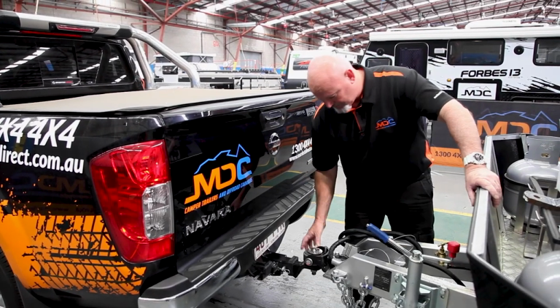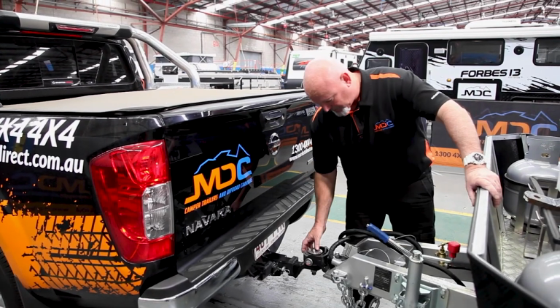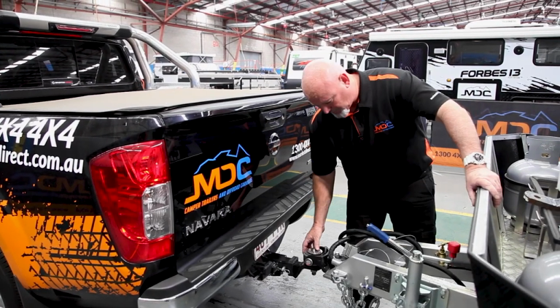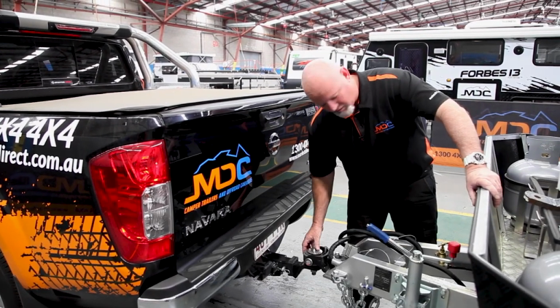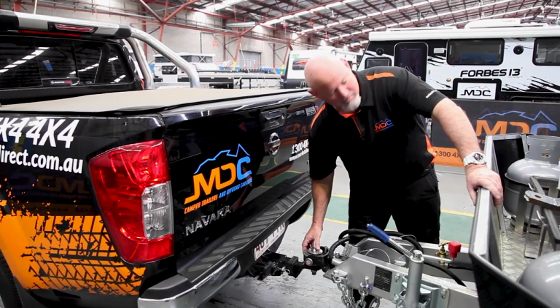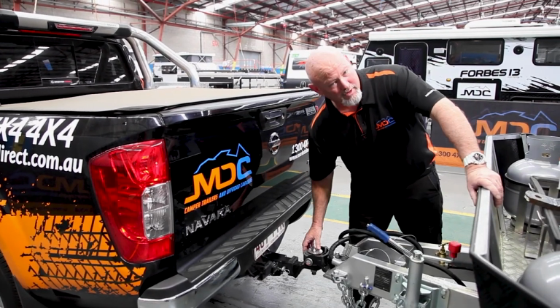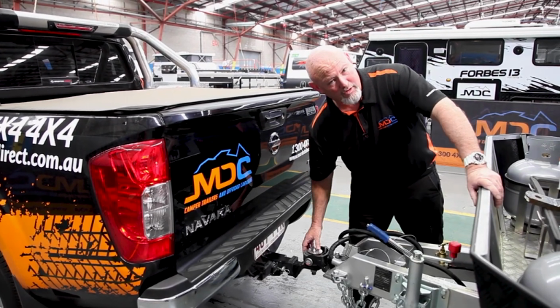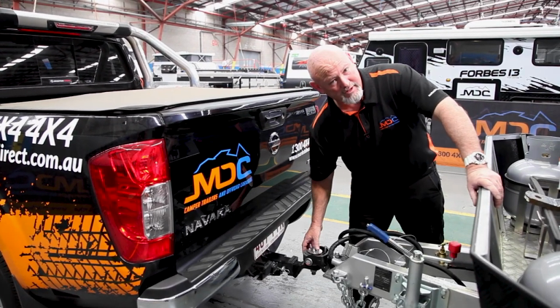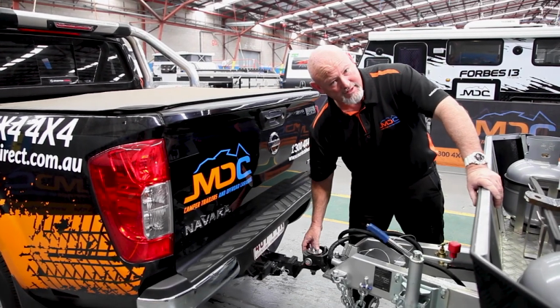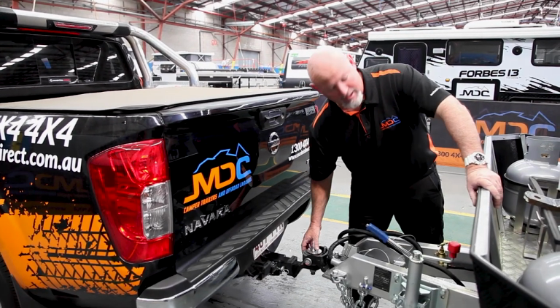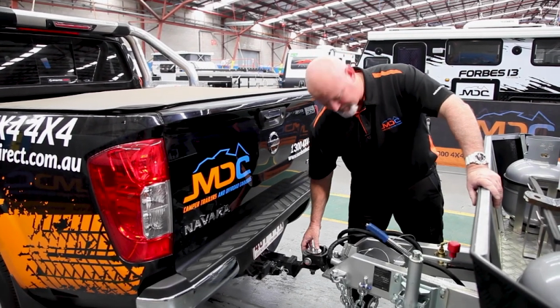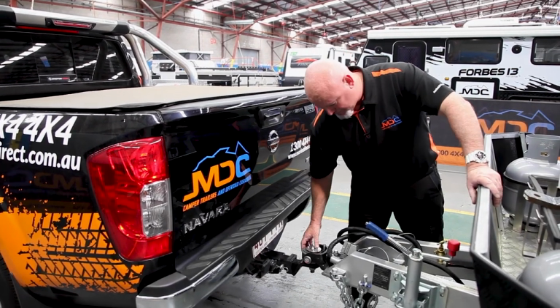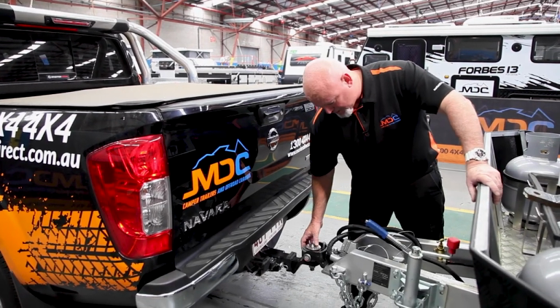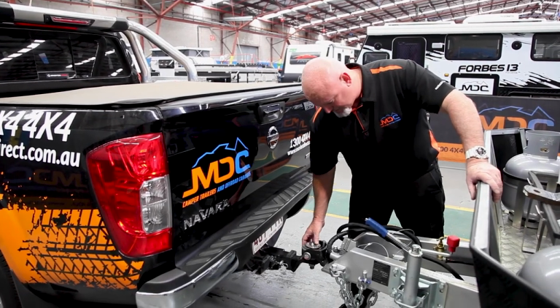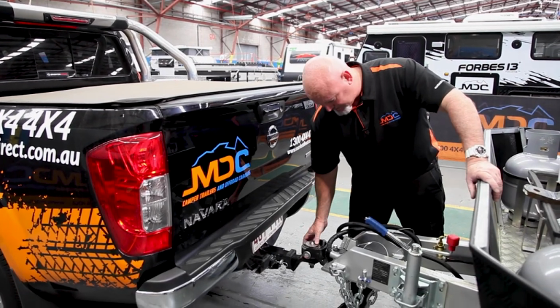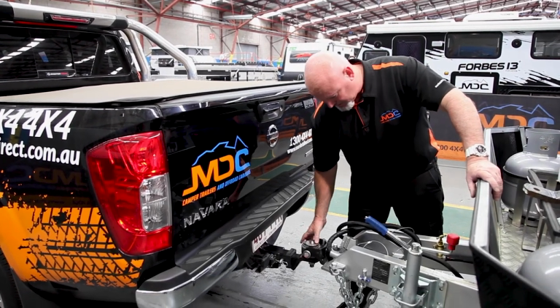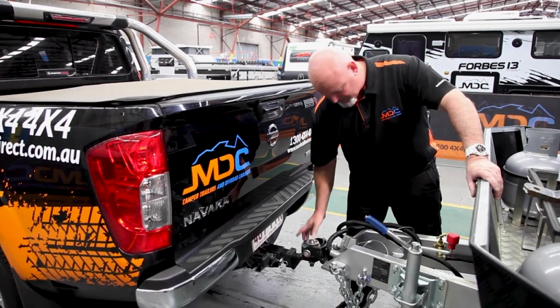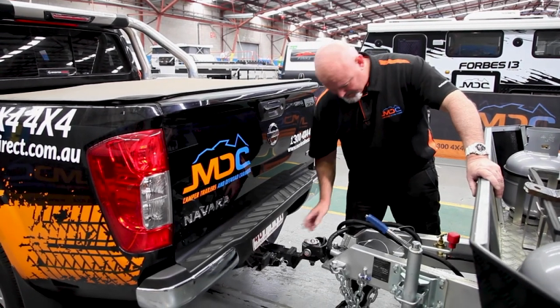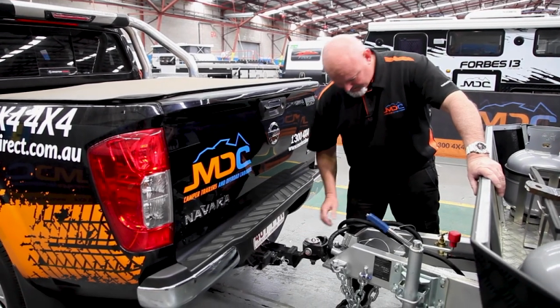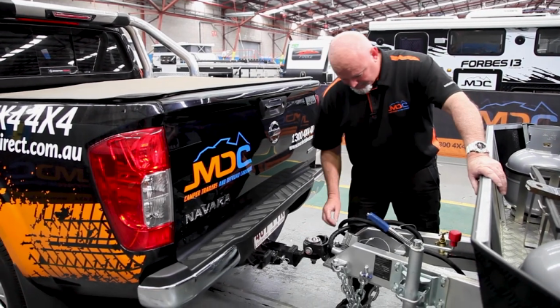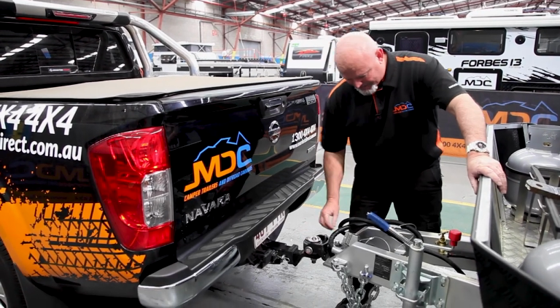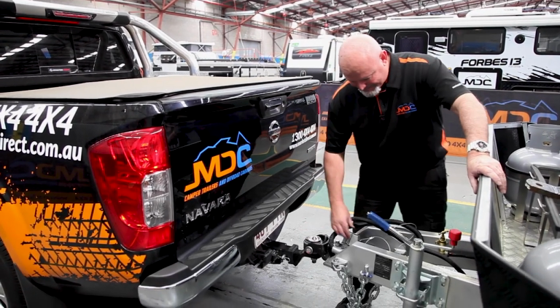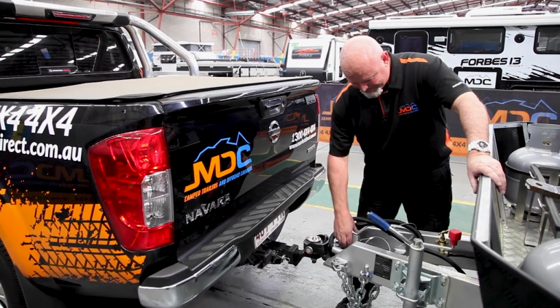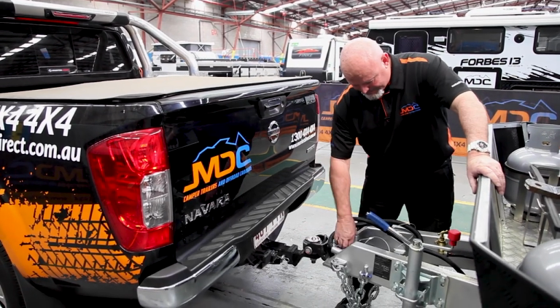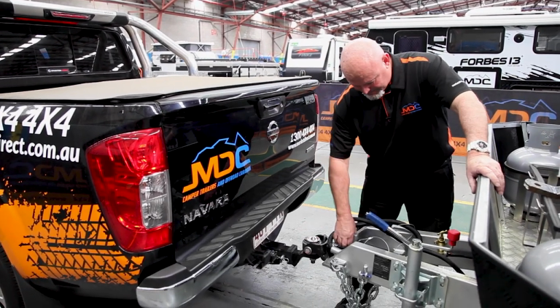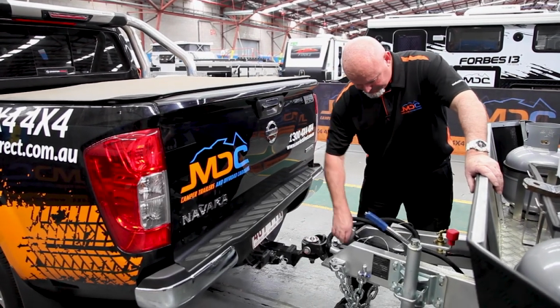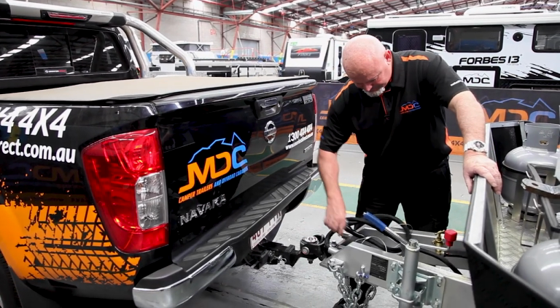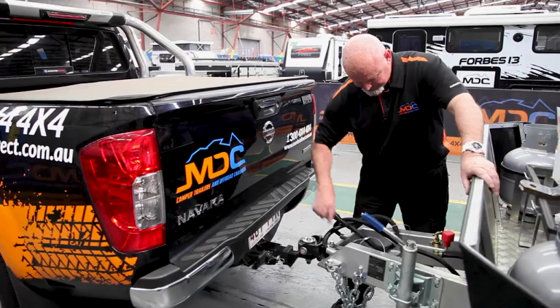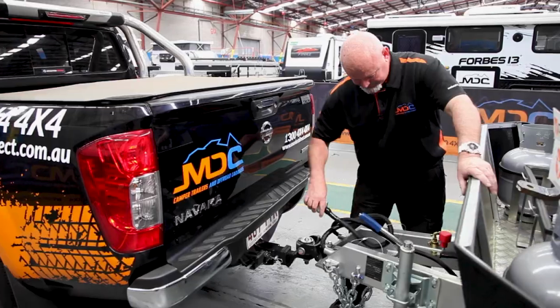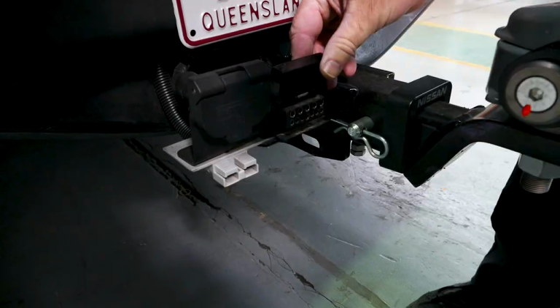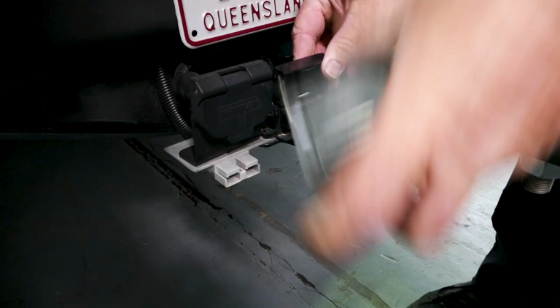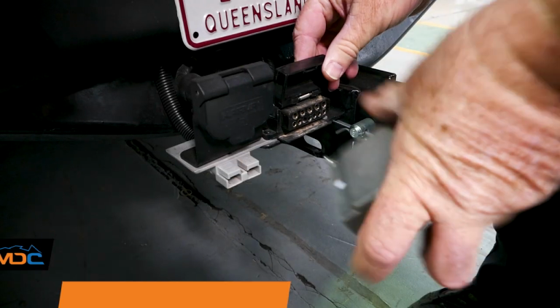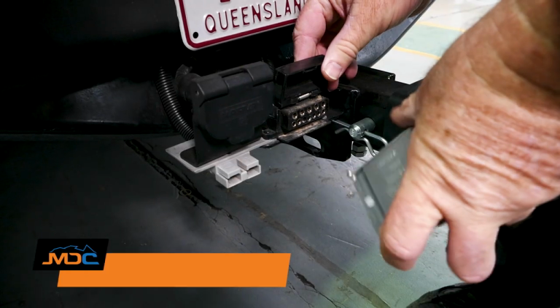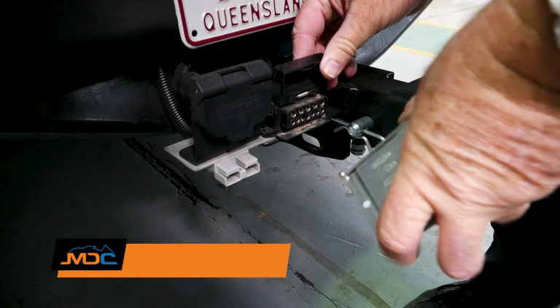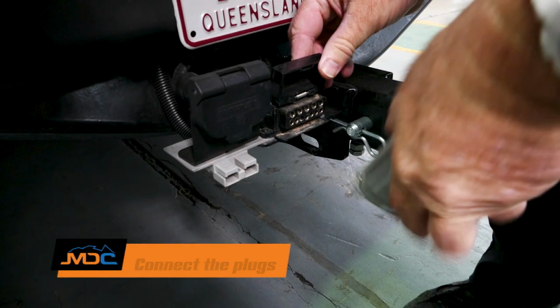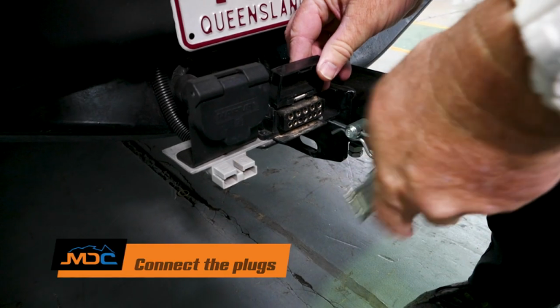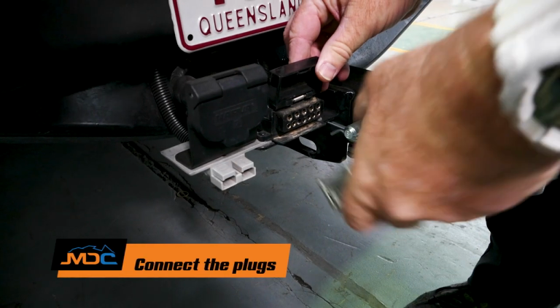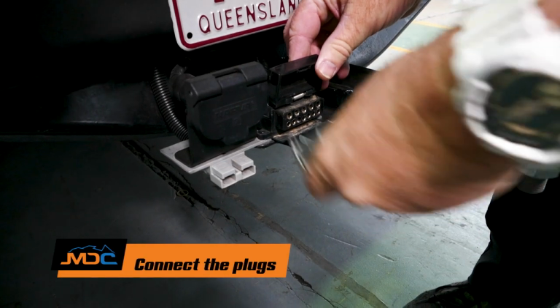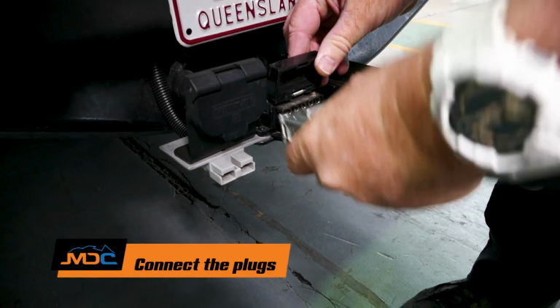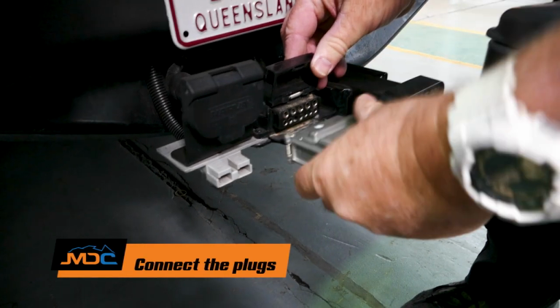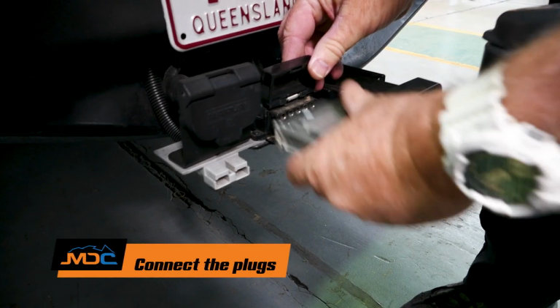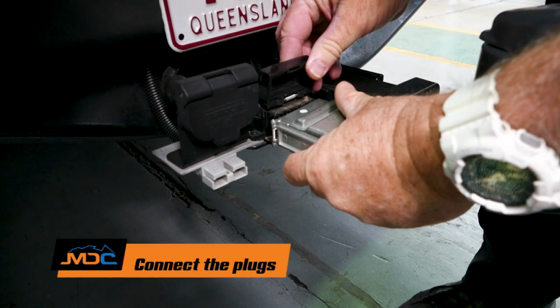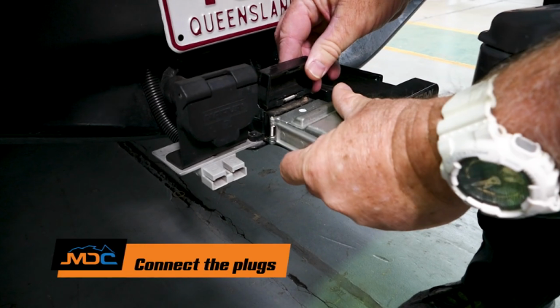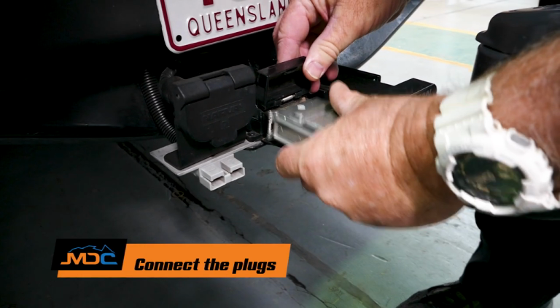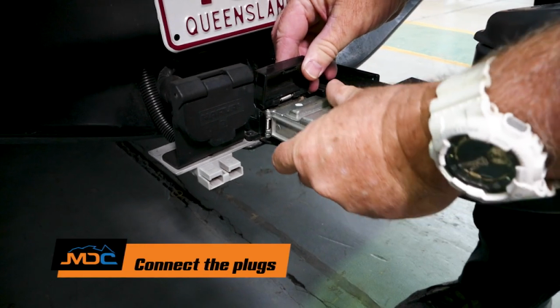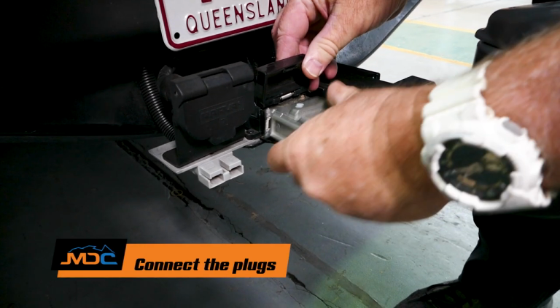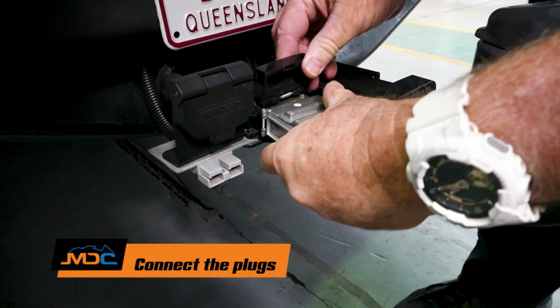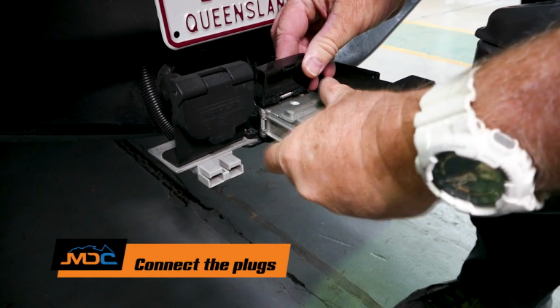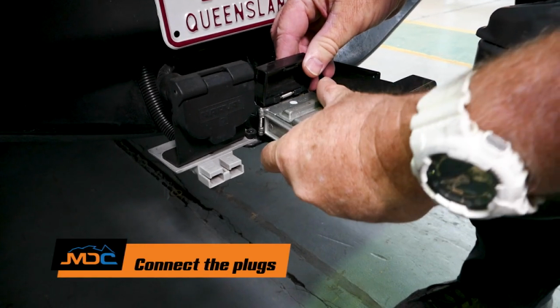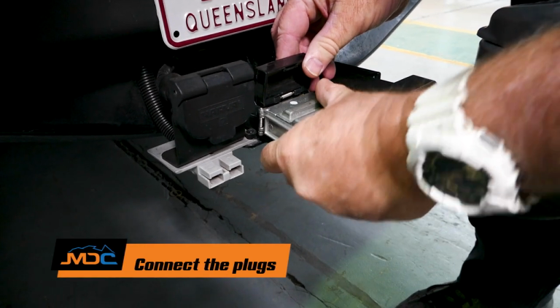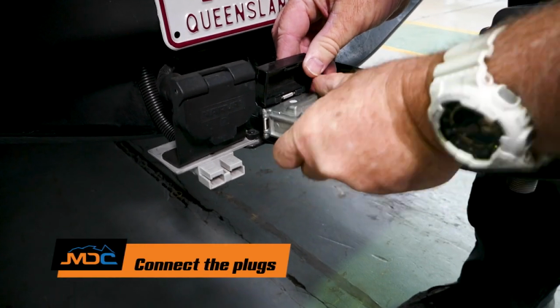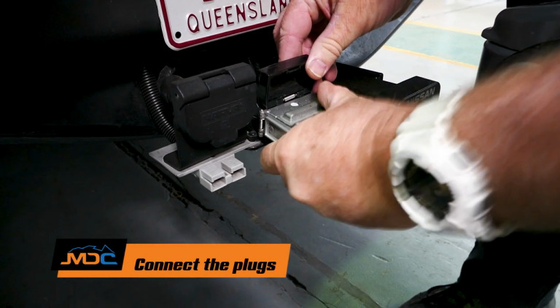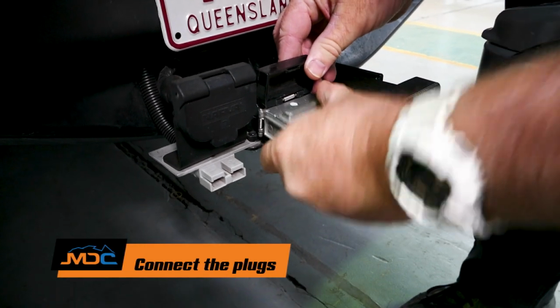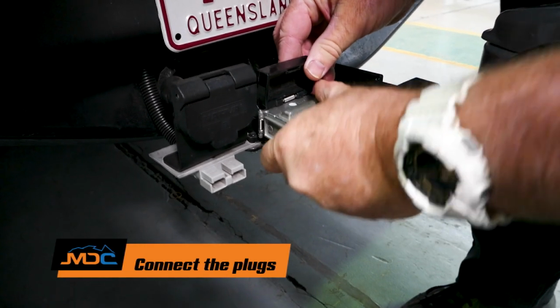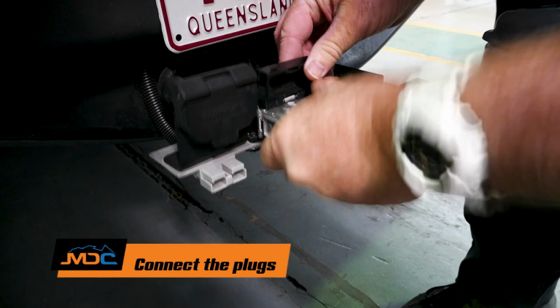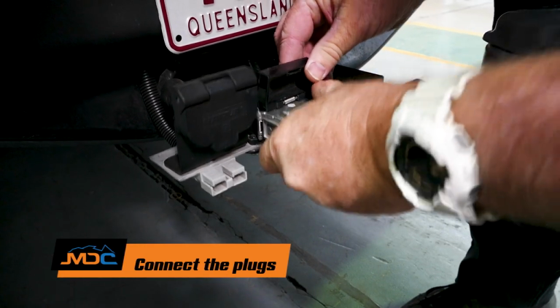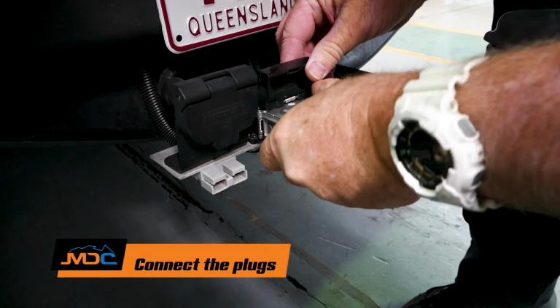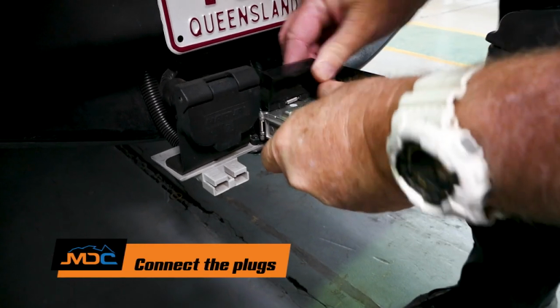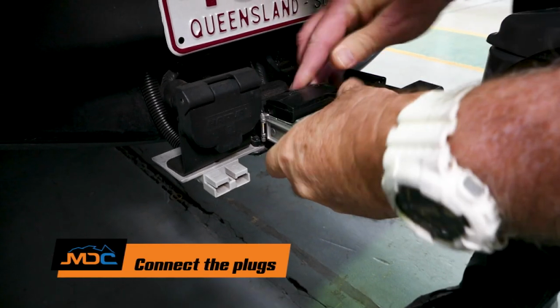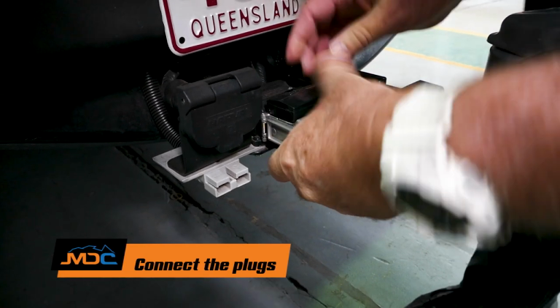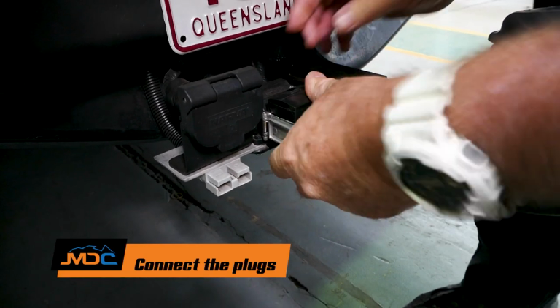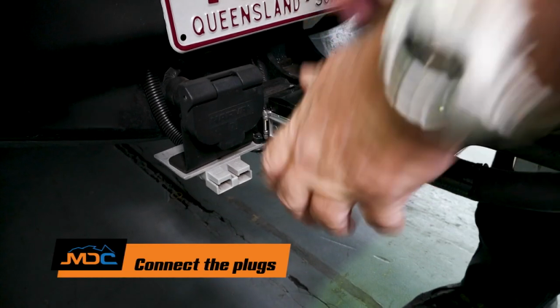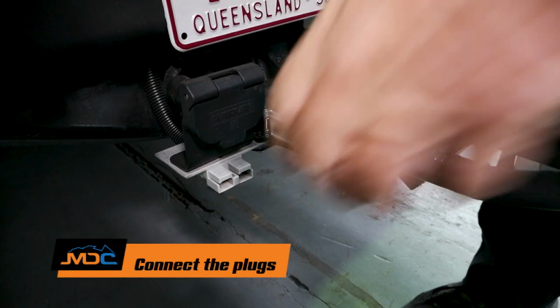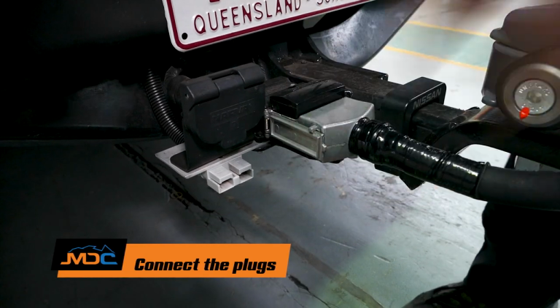We're hooking up at the moment, so button down, and then the 12-pin plug — plug that in just there and secure it.